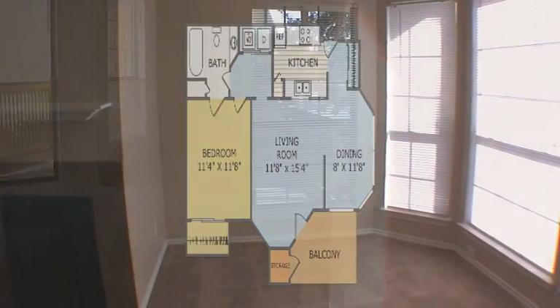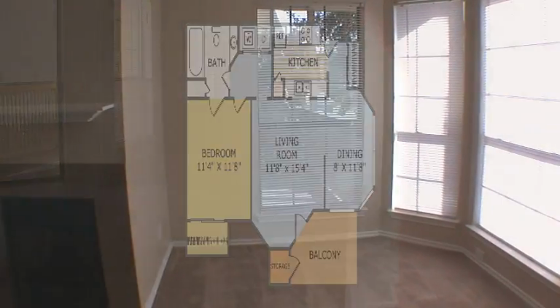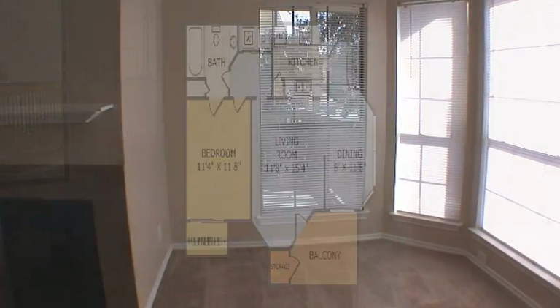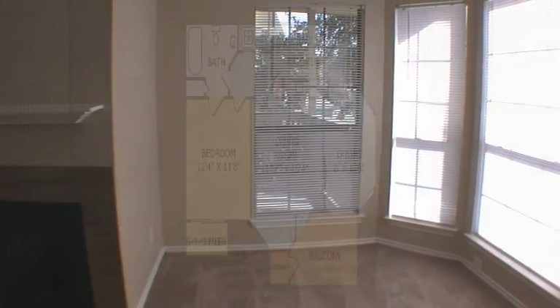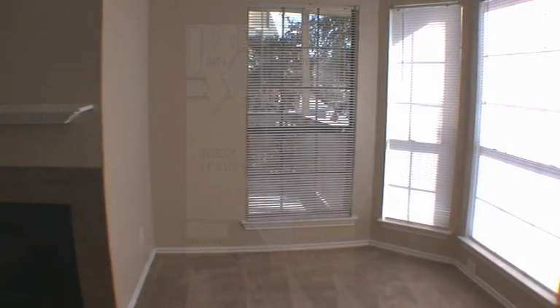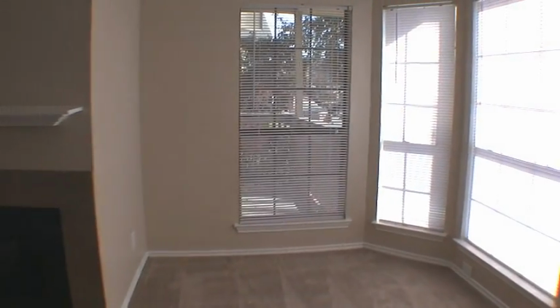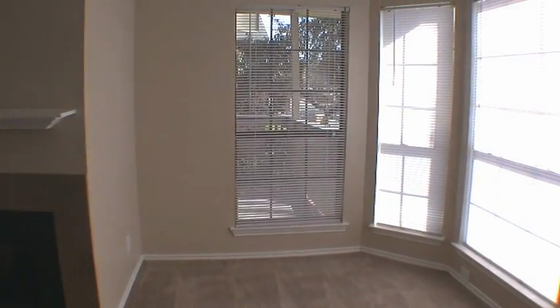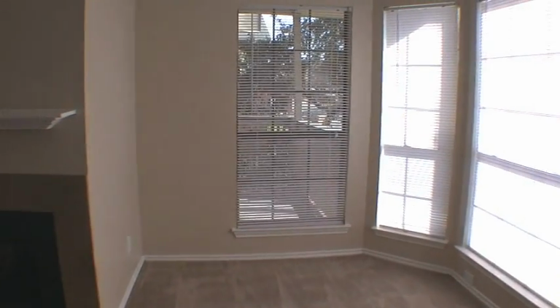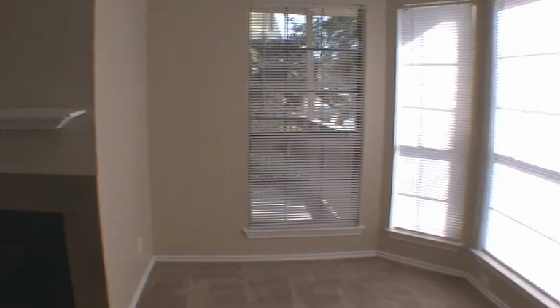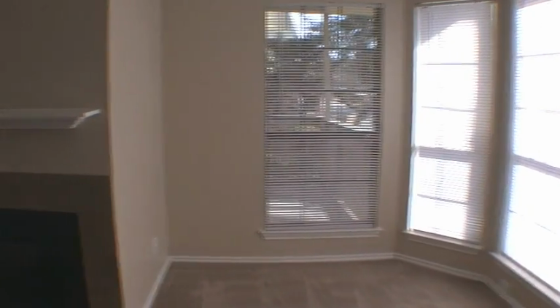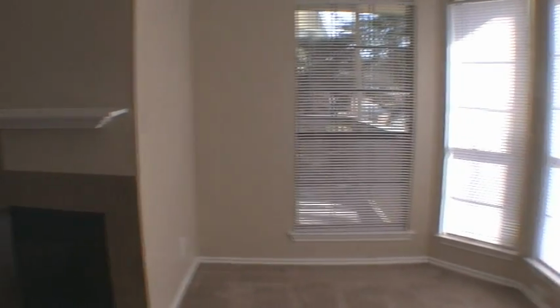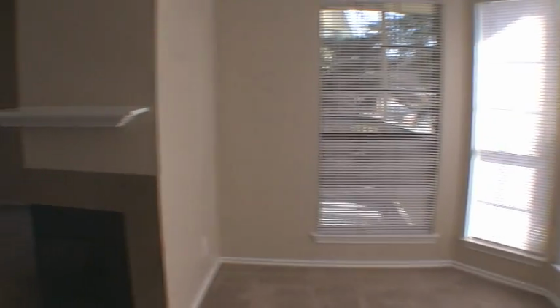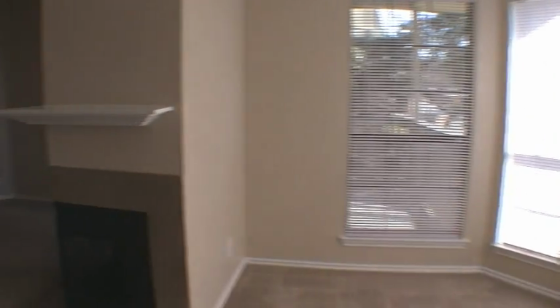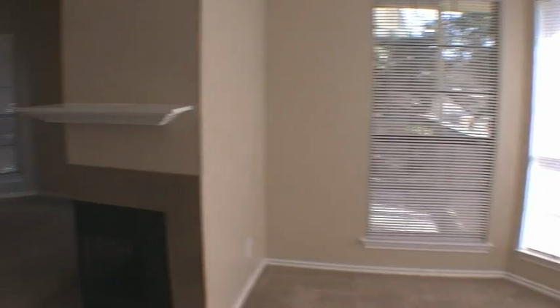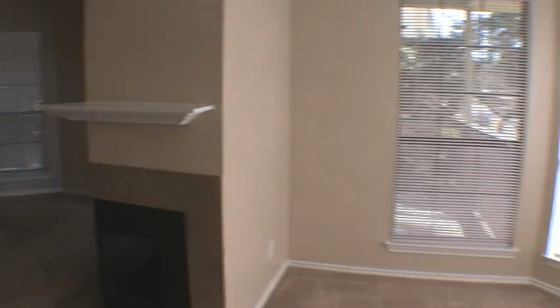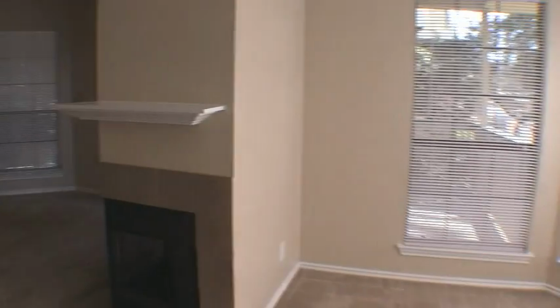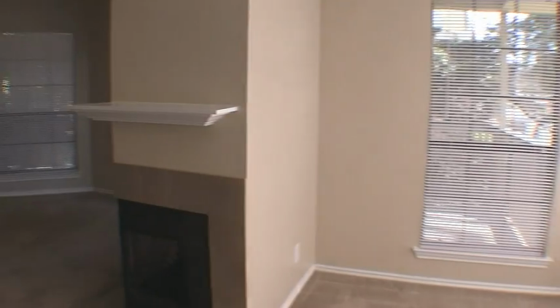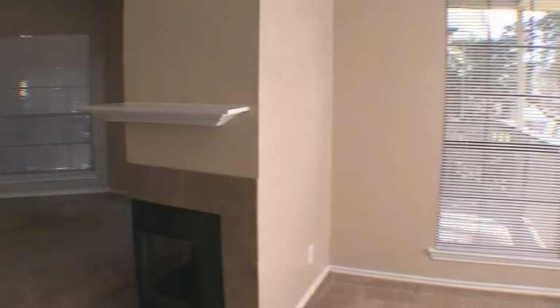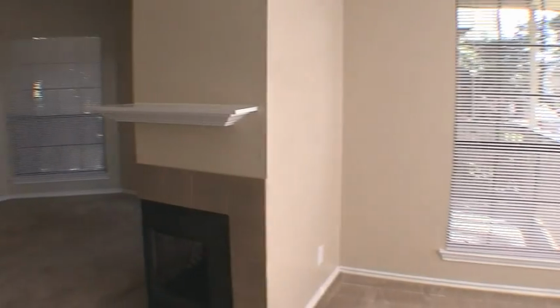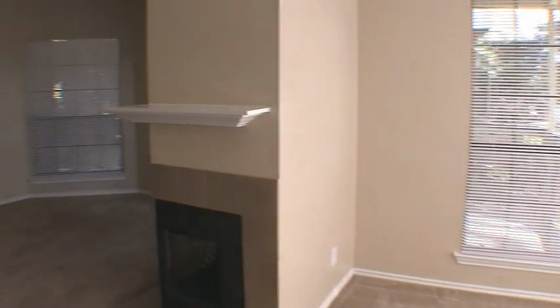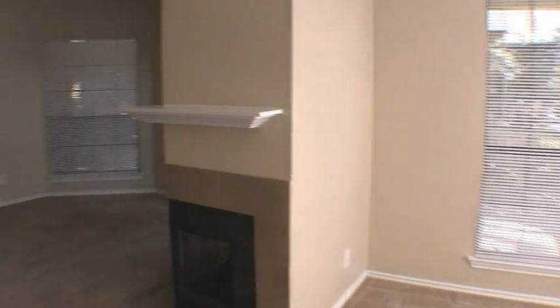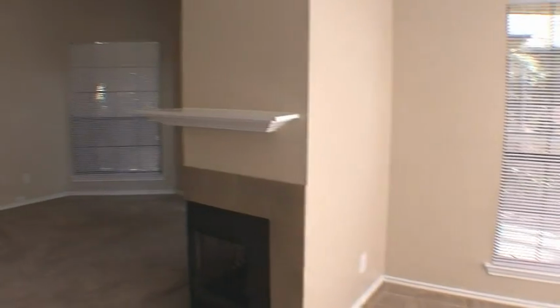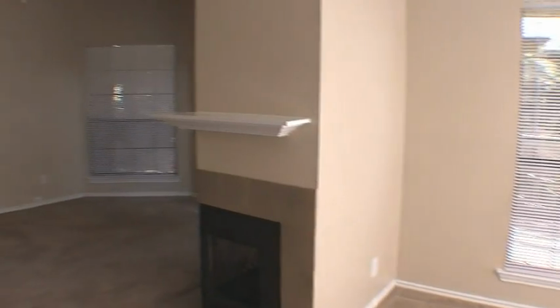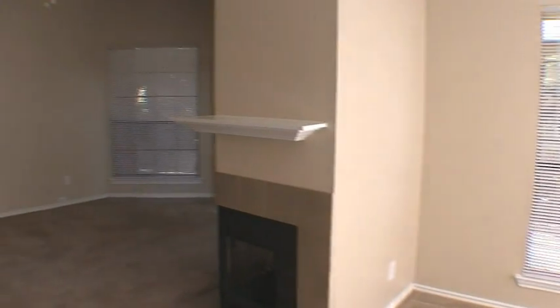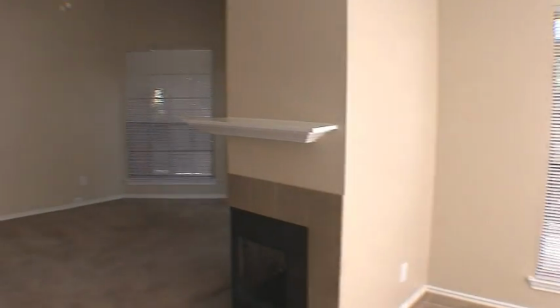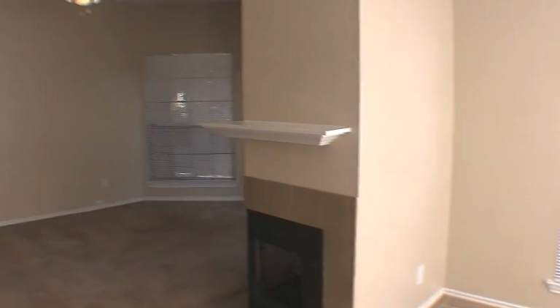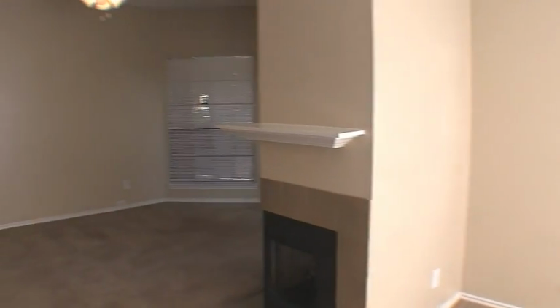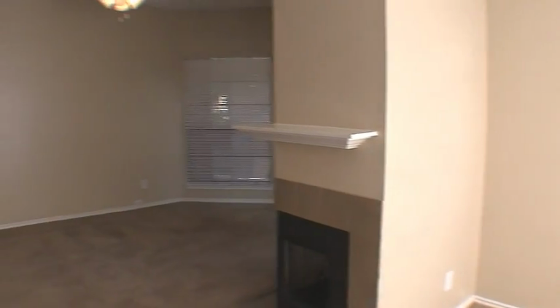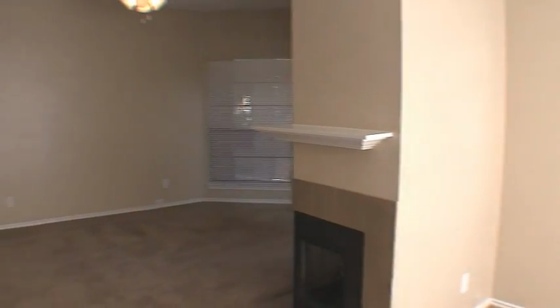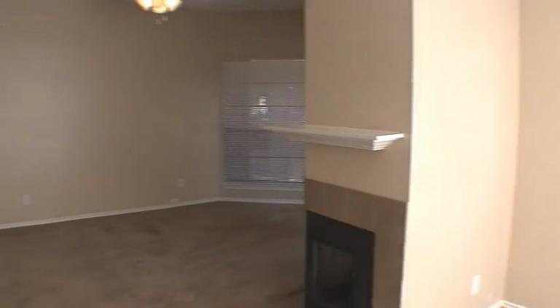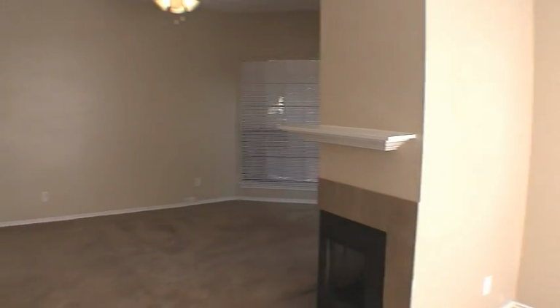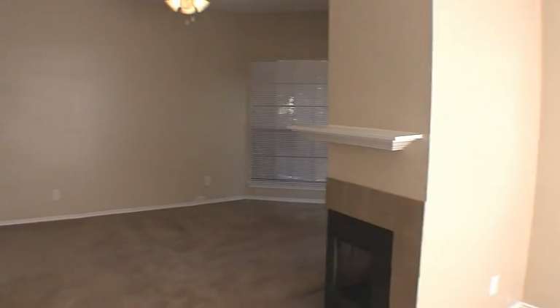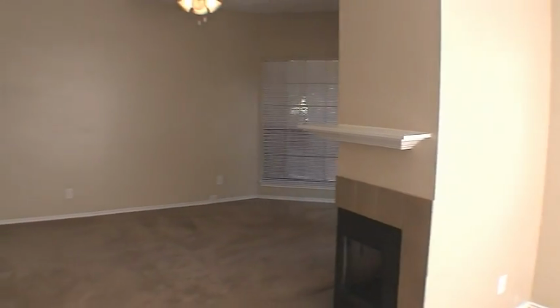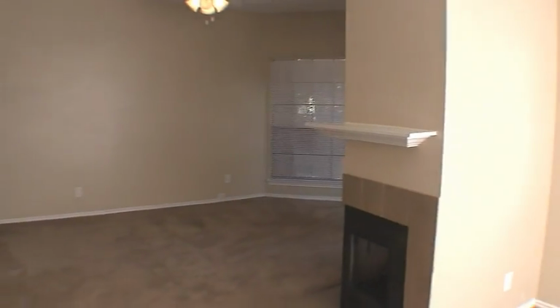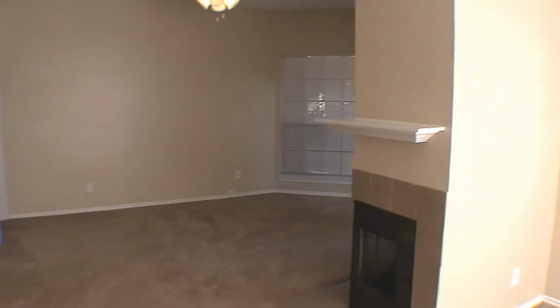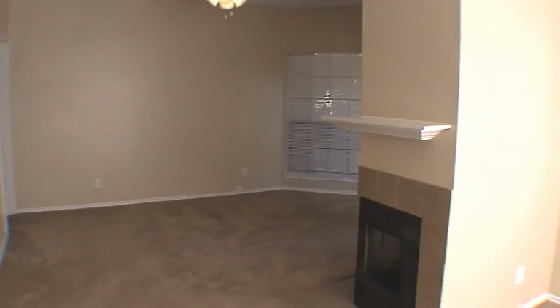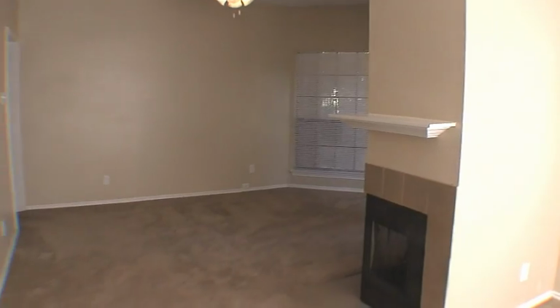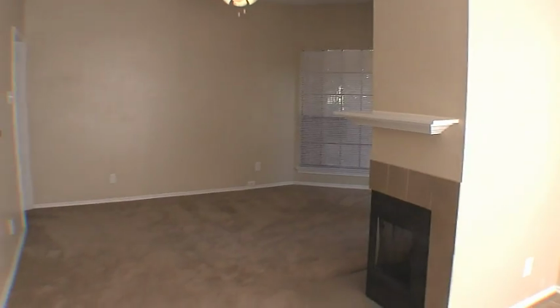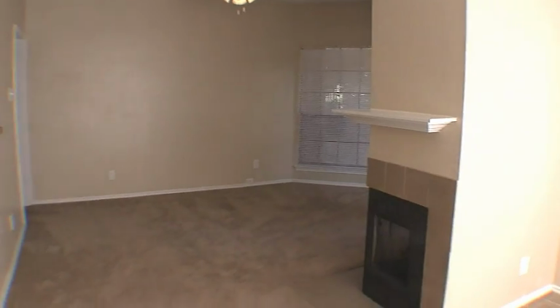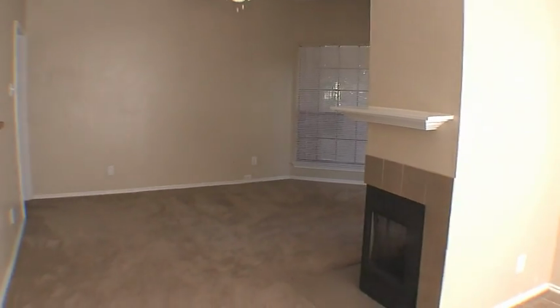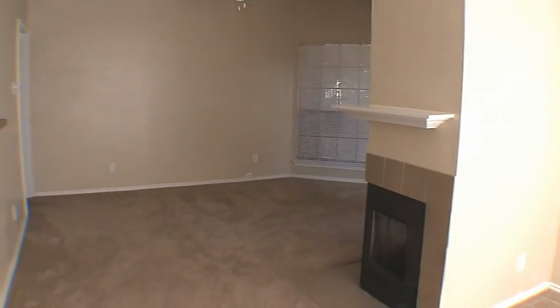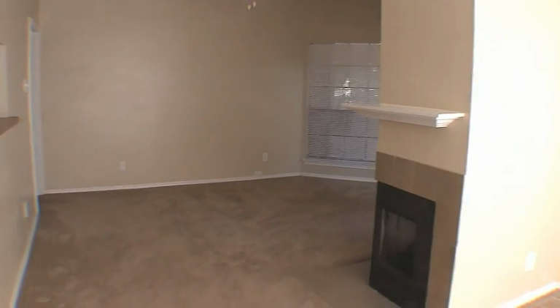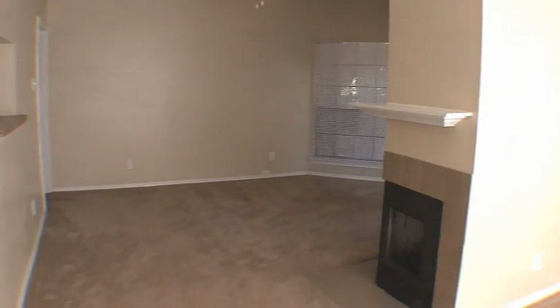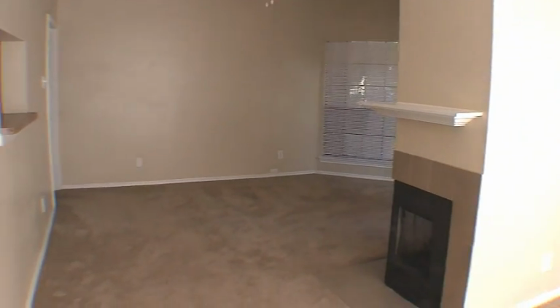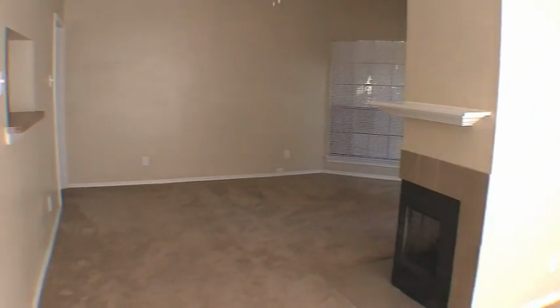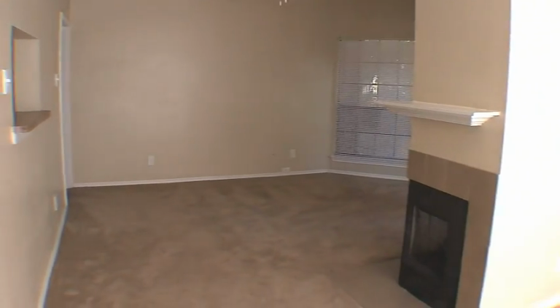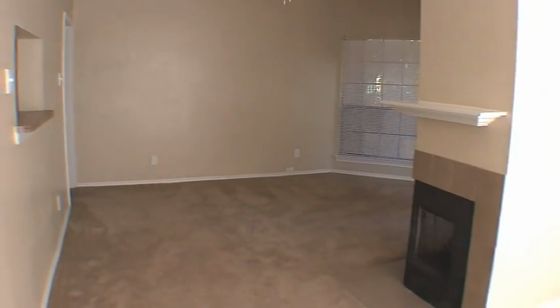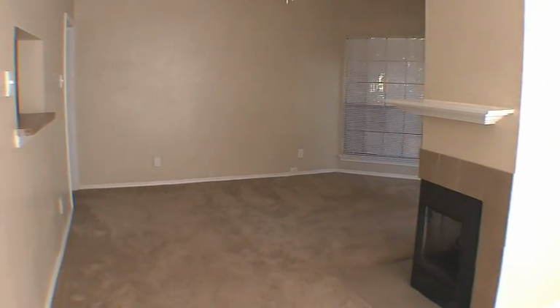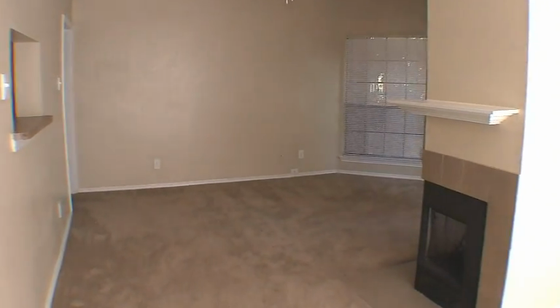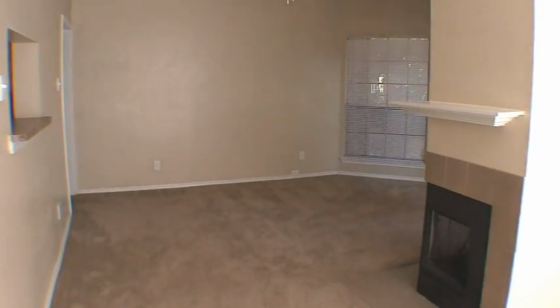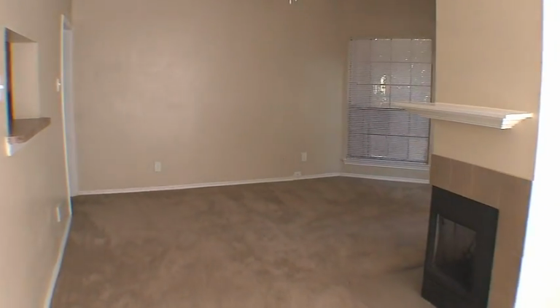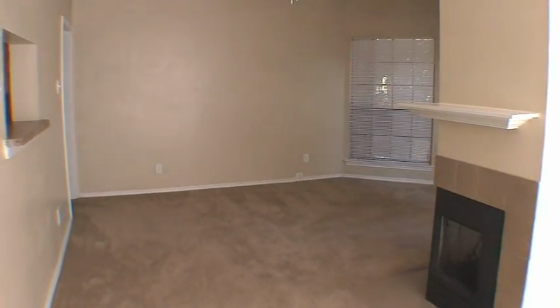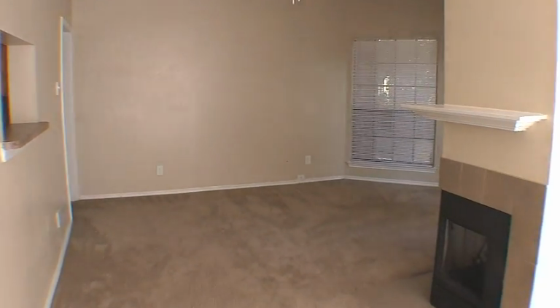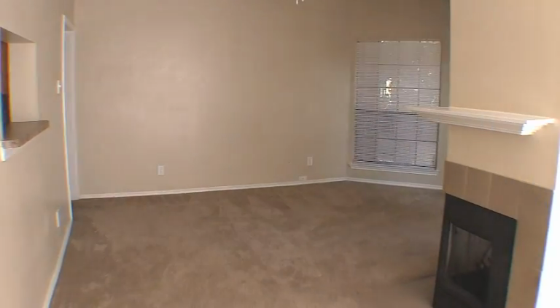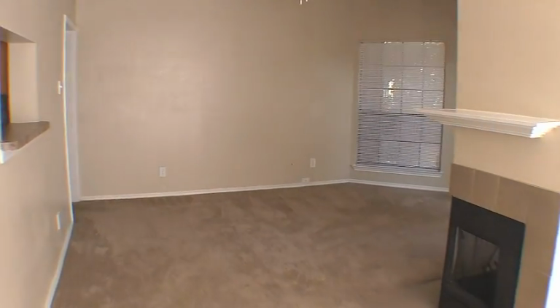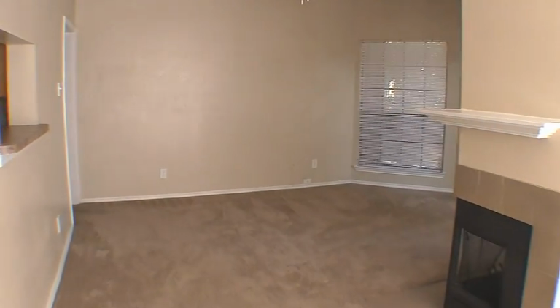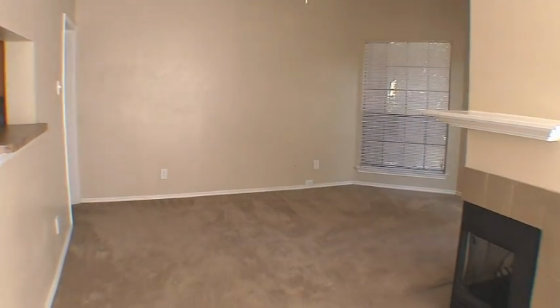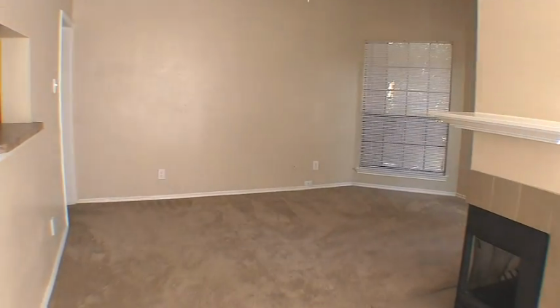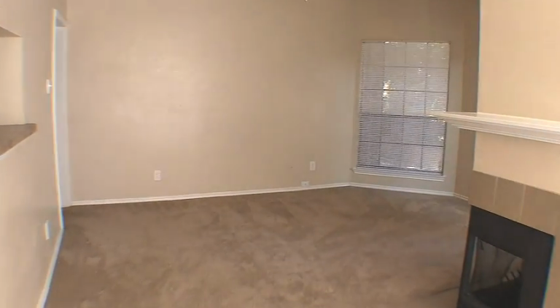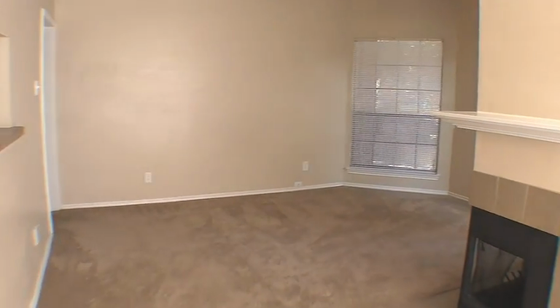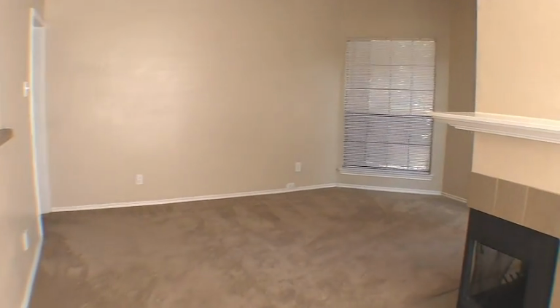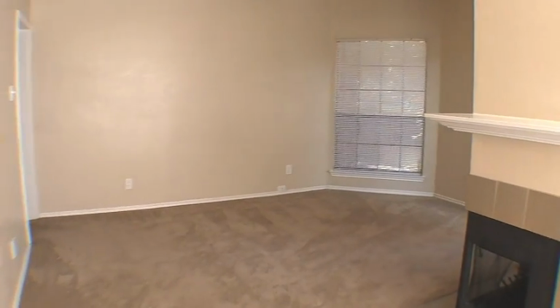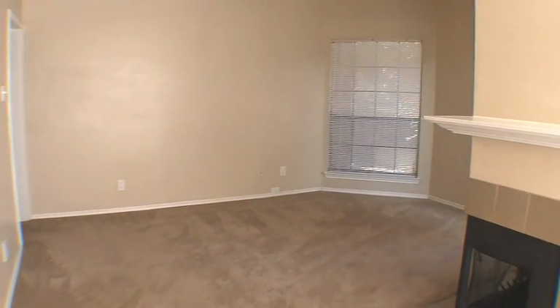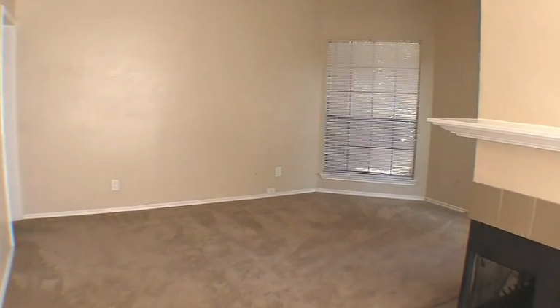We begin our tour of this spacious apartment home in the dining room area, bathed with natural light from an entire wall of windows.